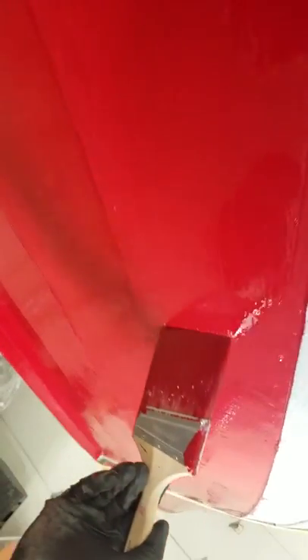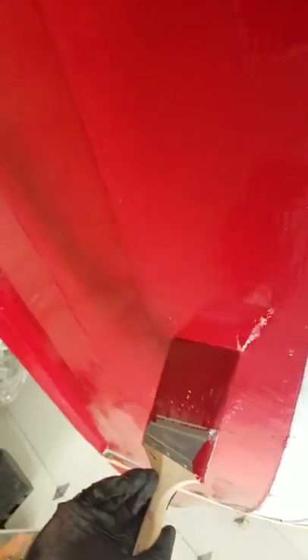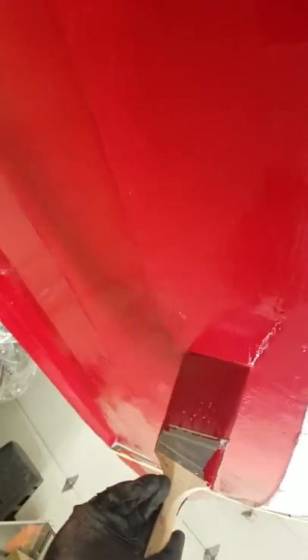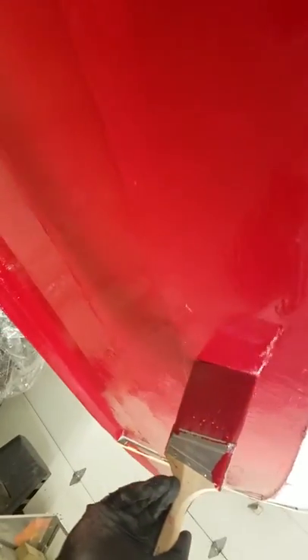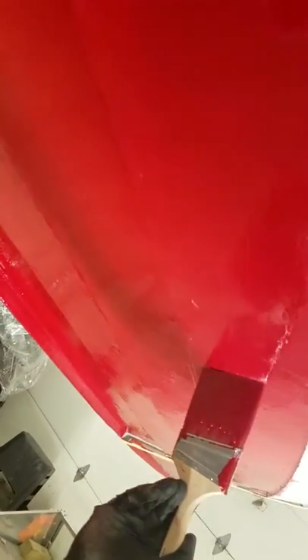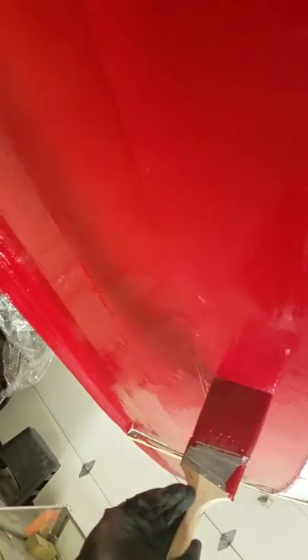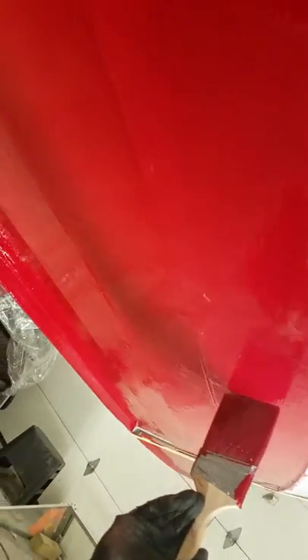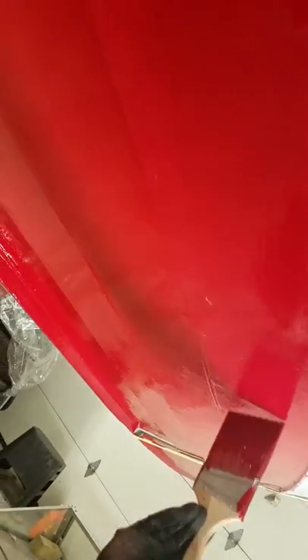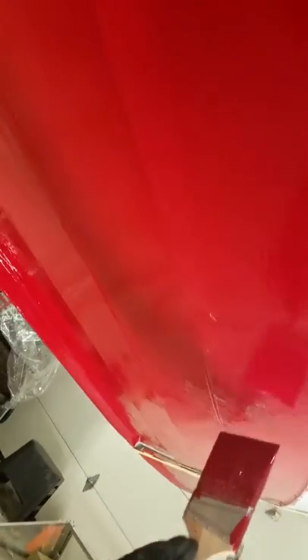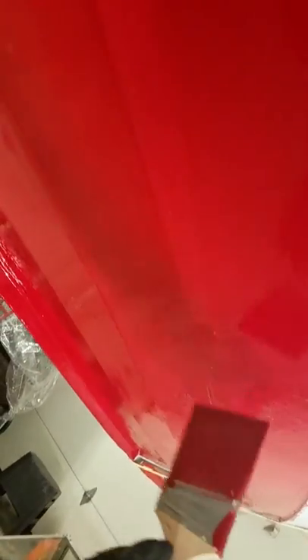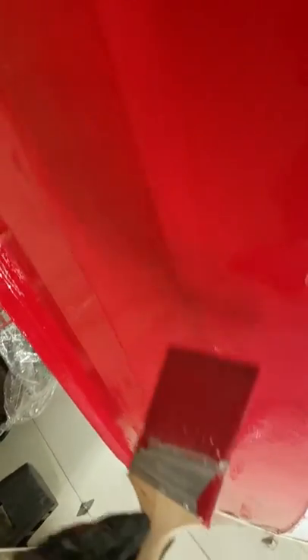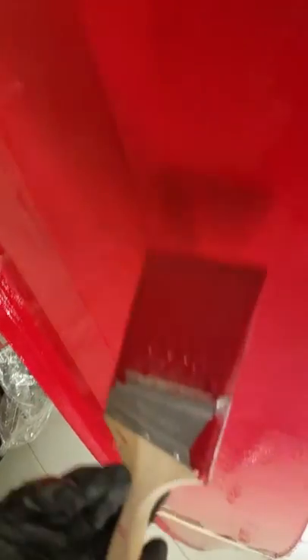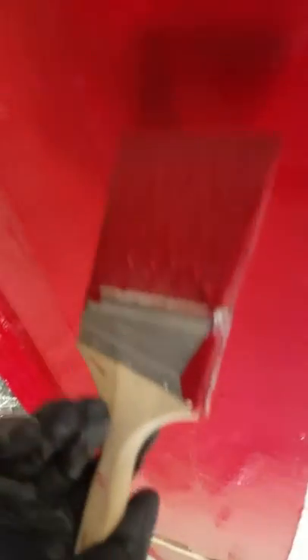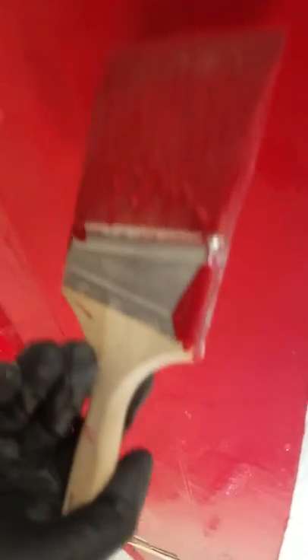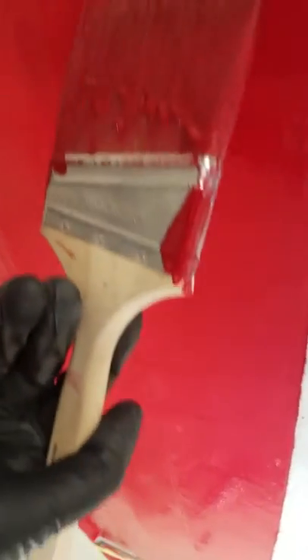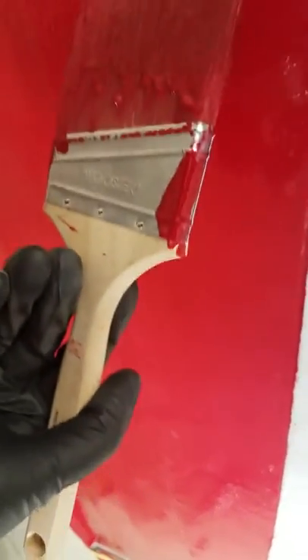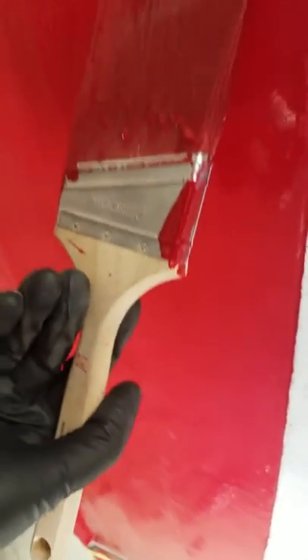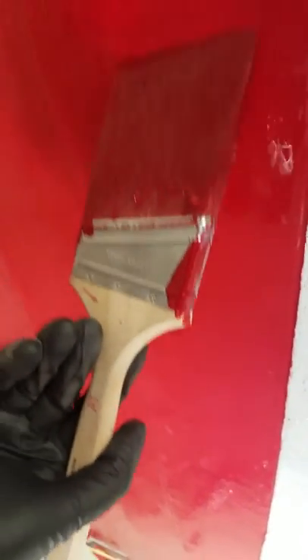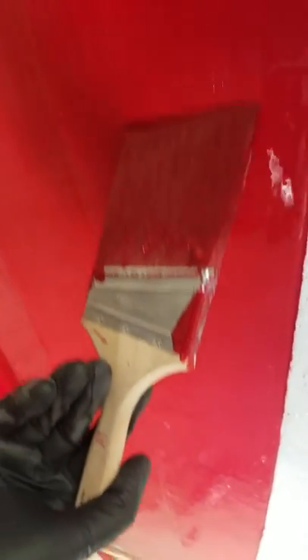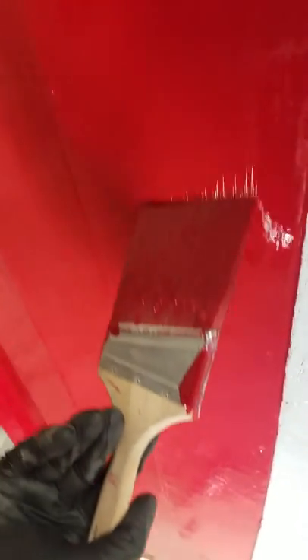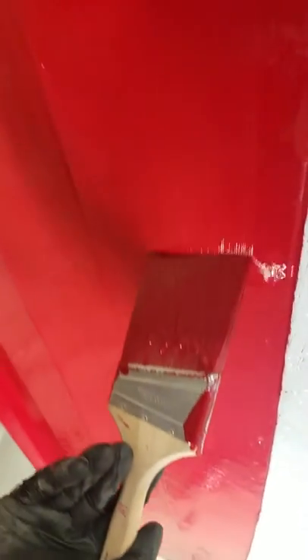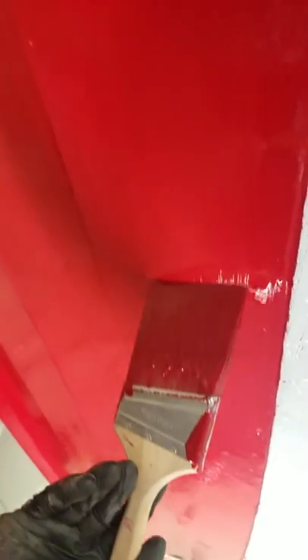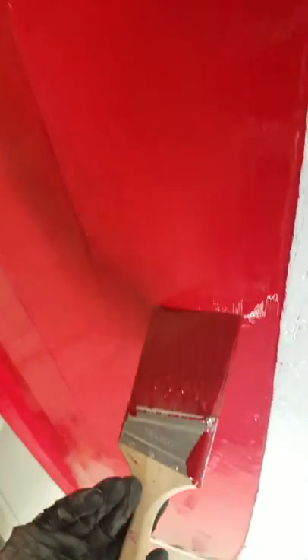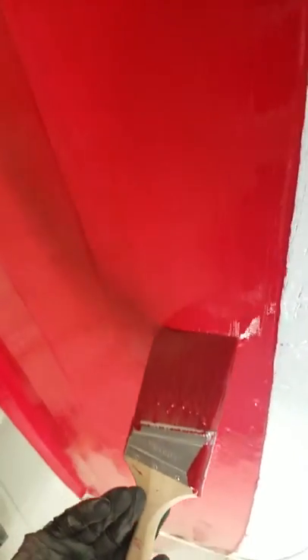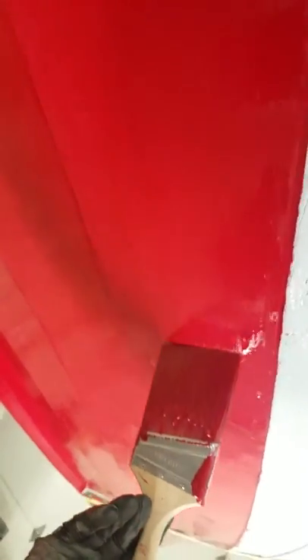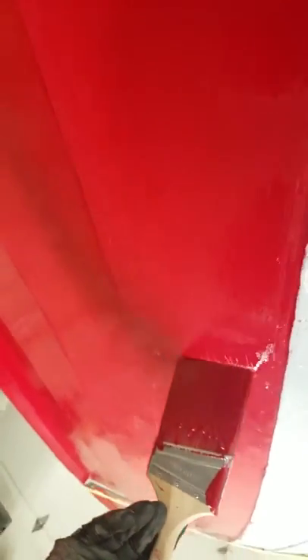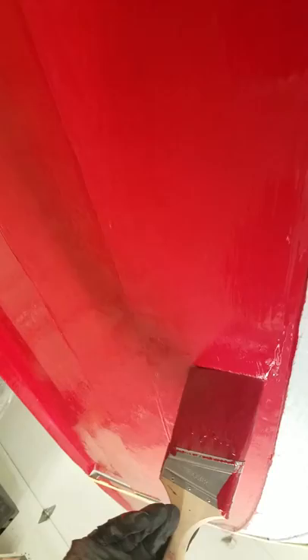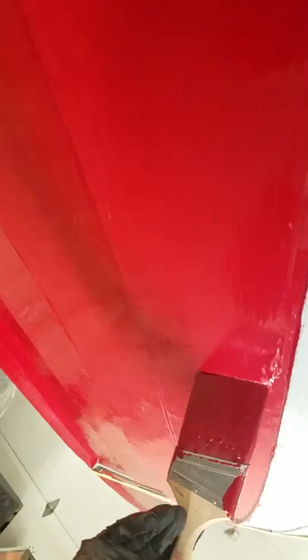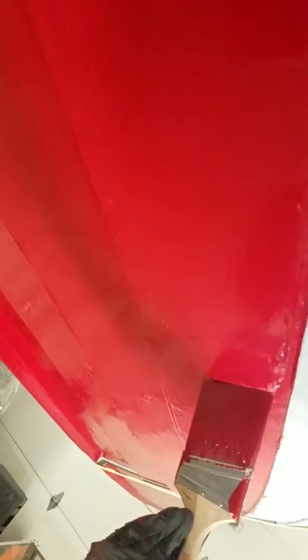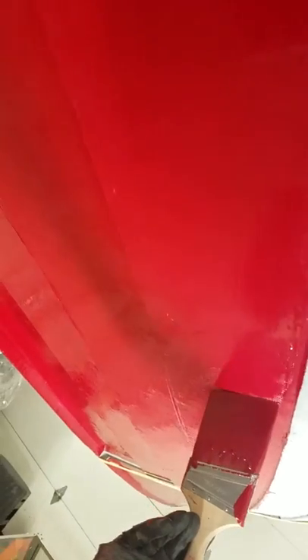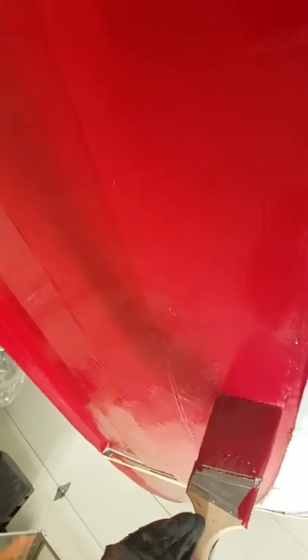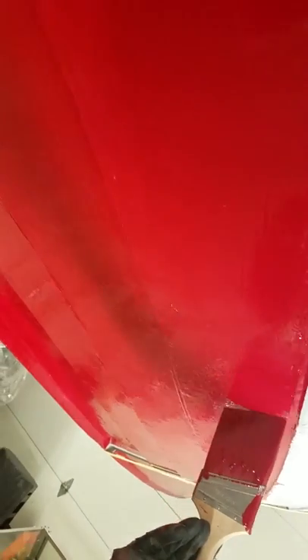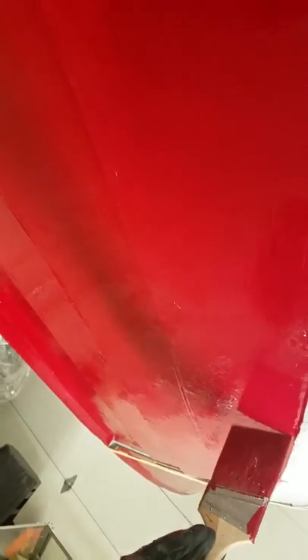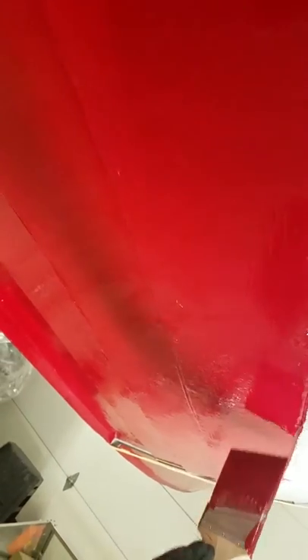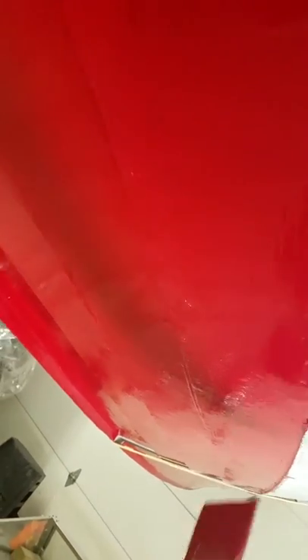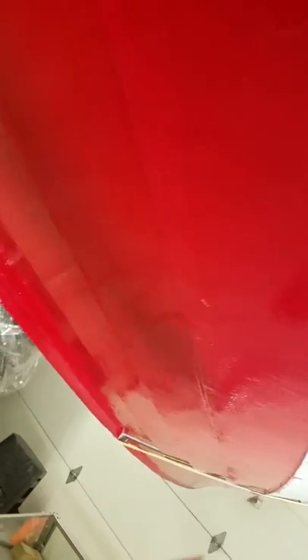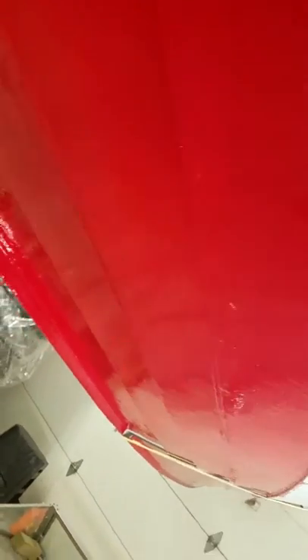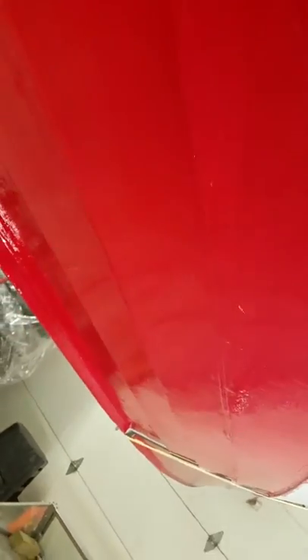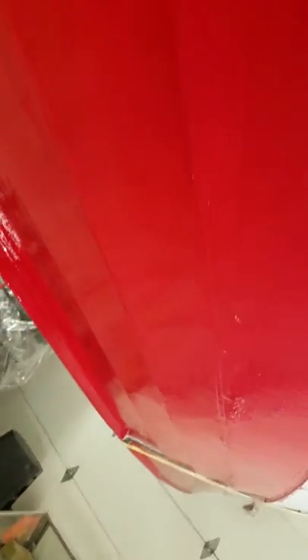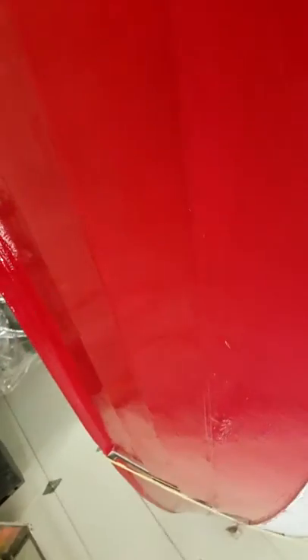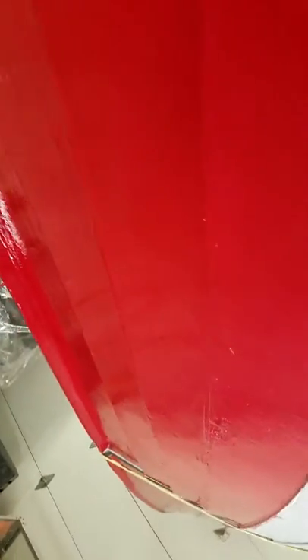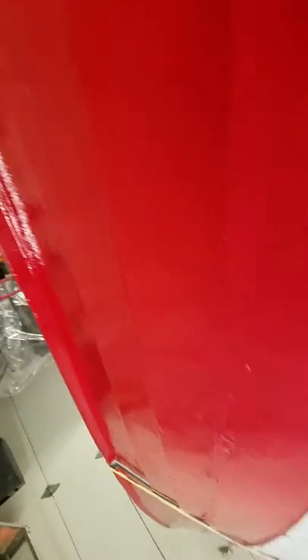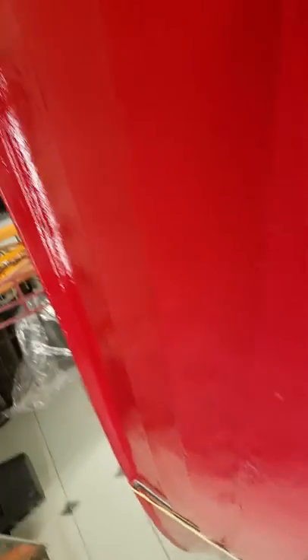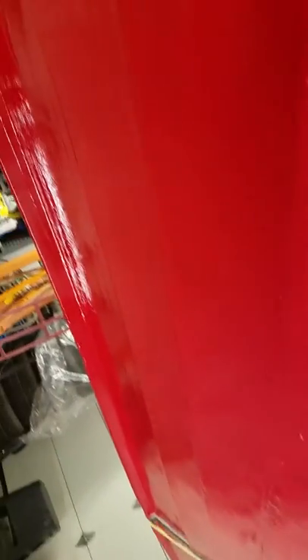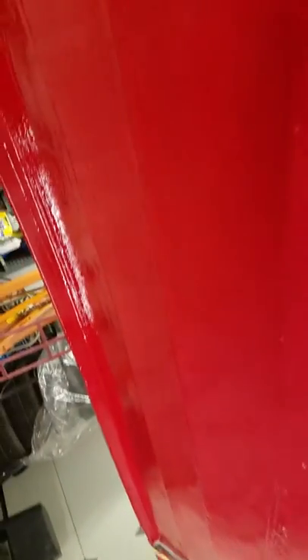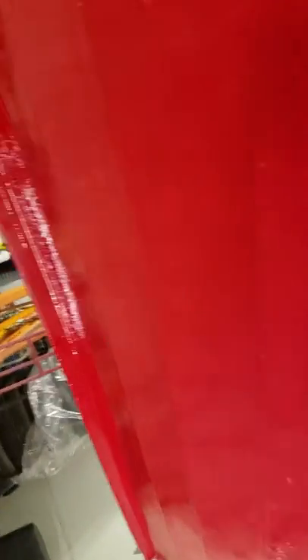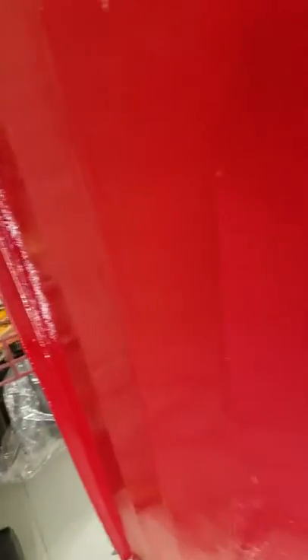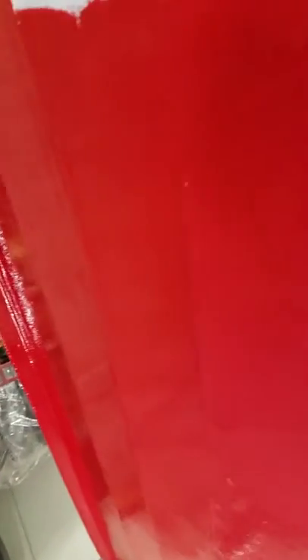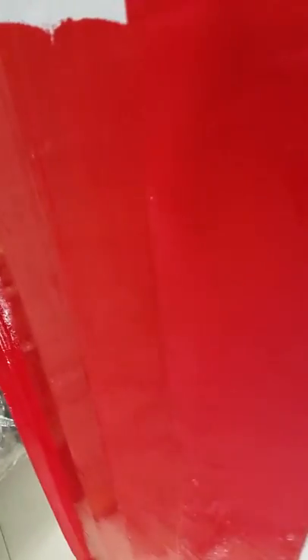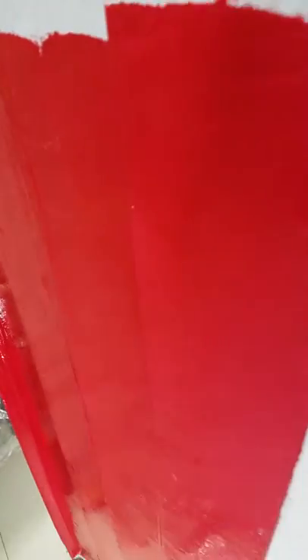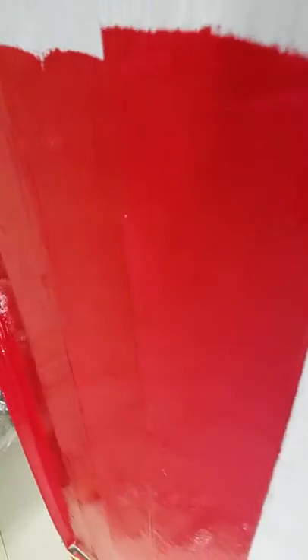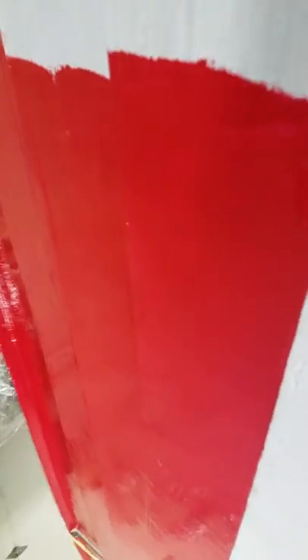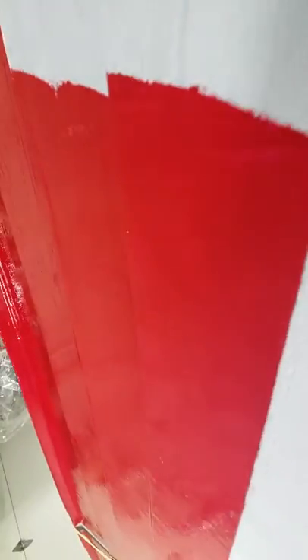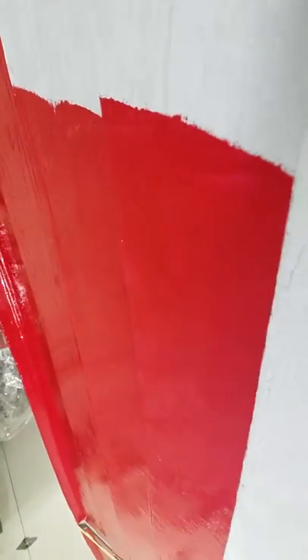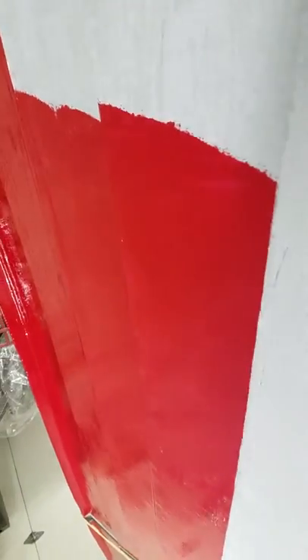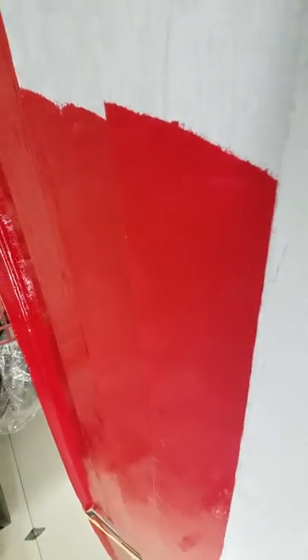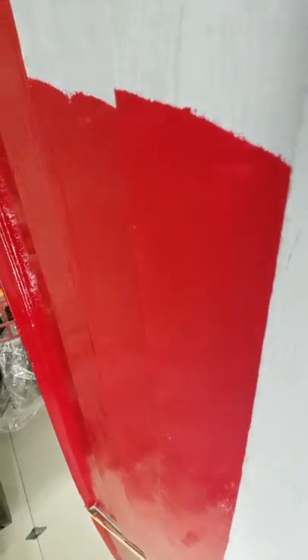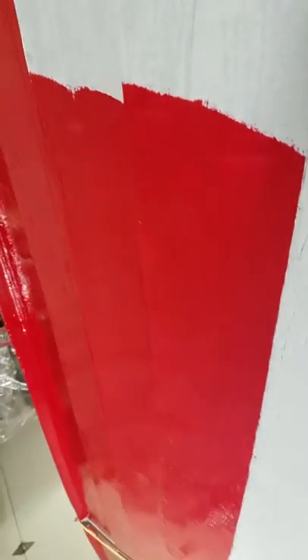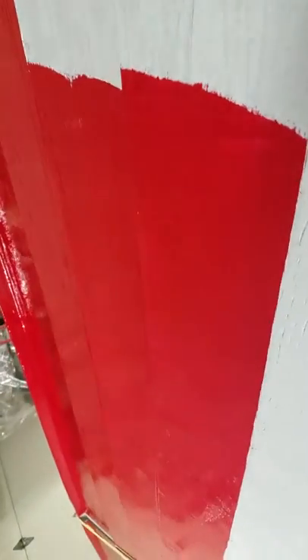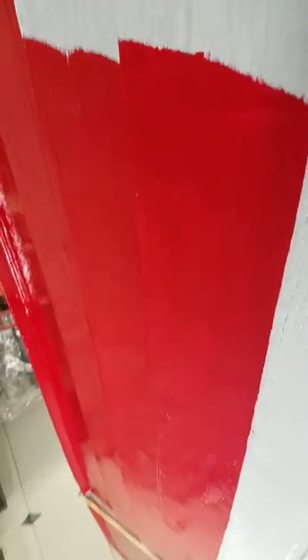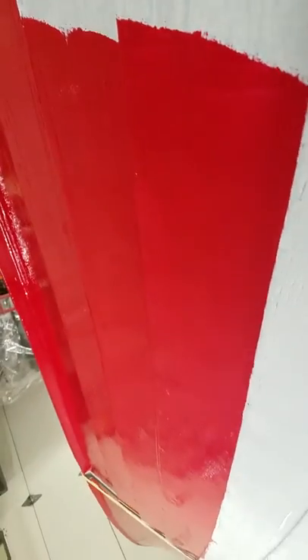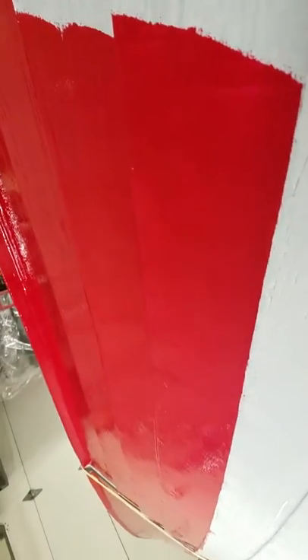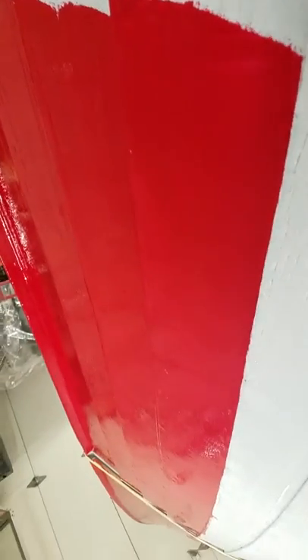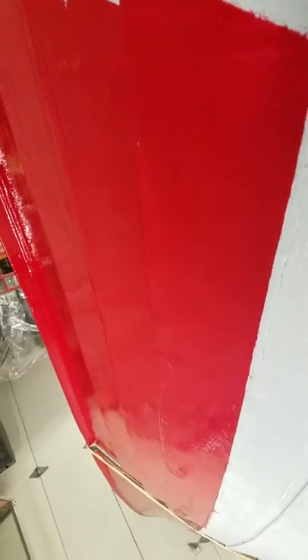You end up with a nice, flat surface. Voila.